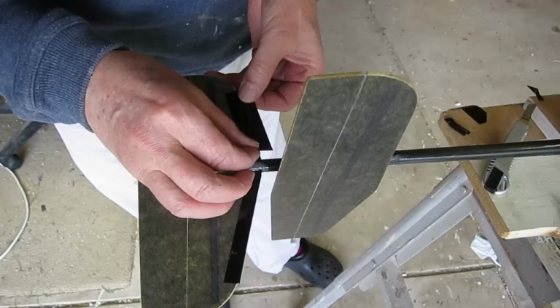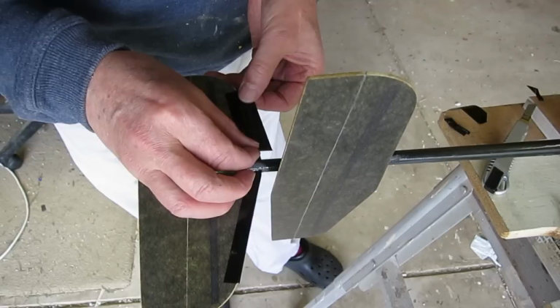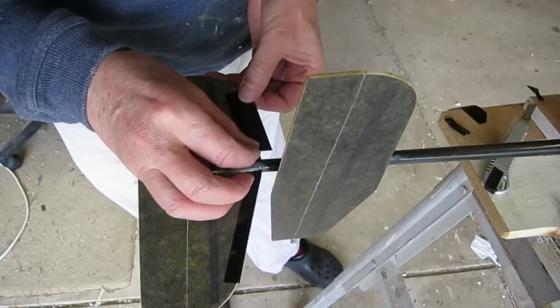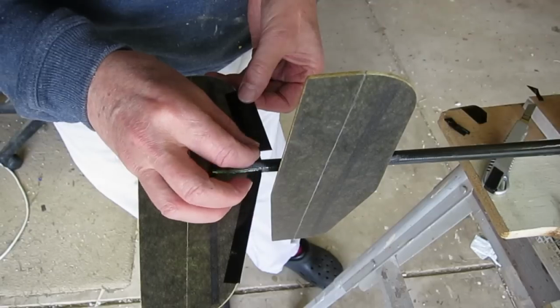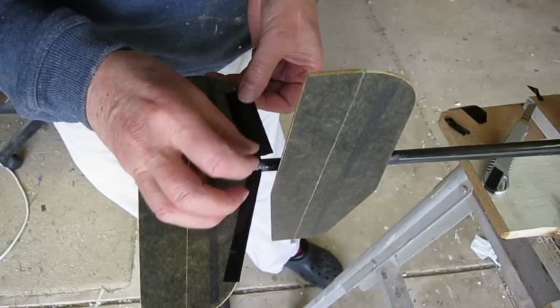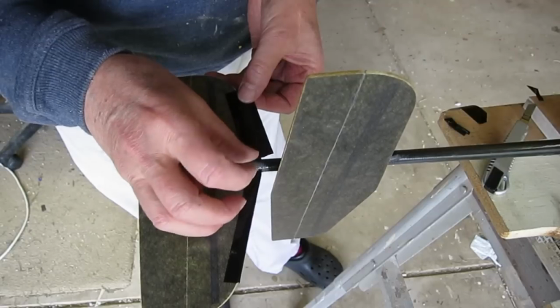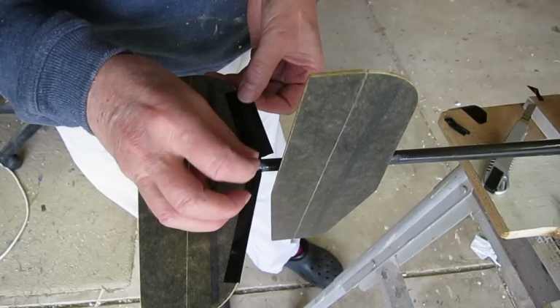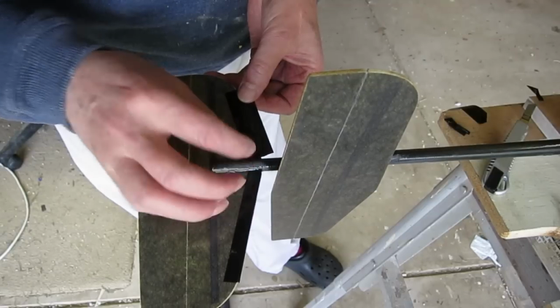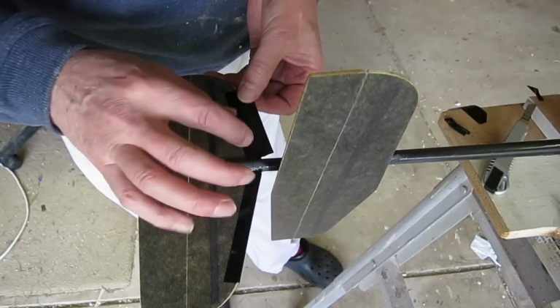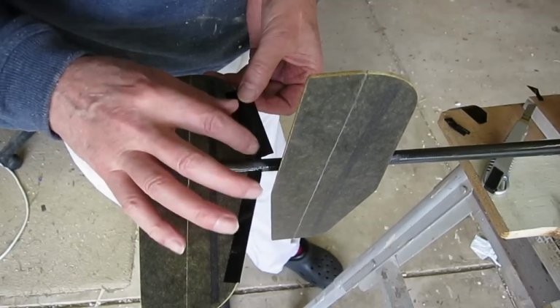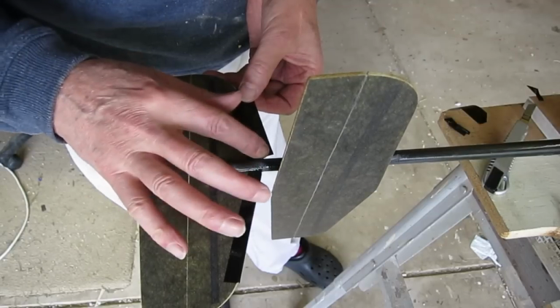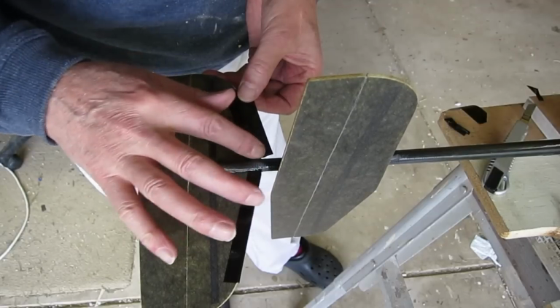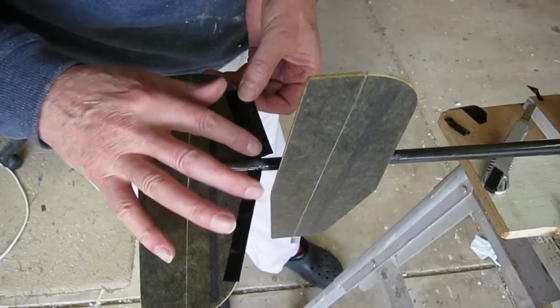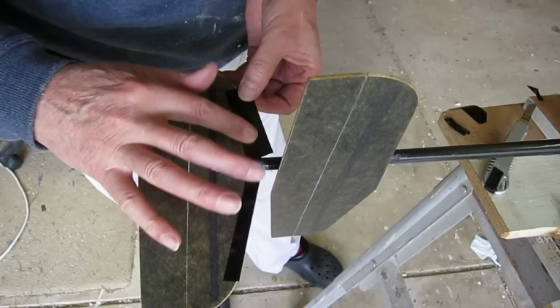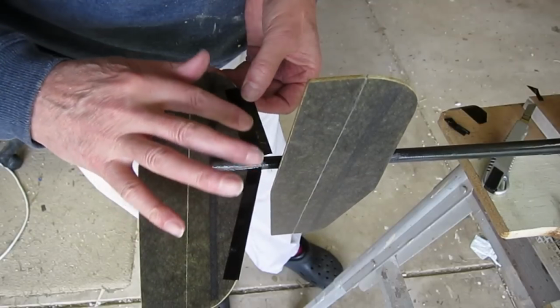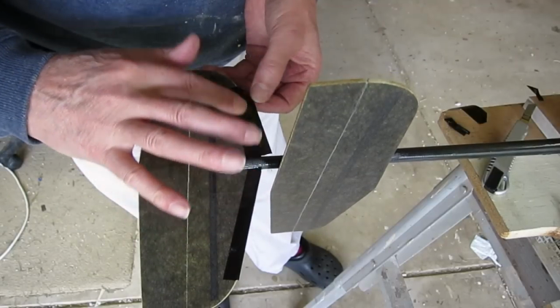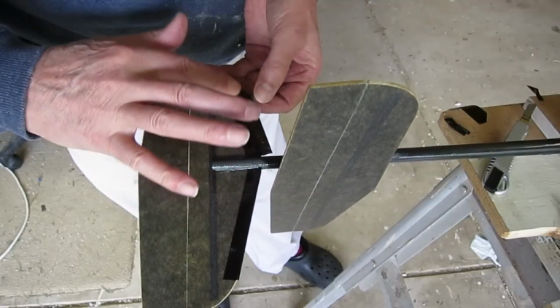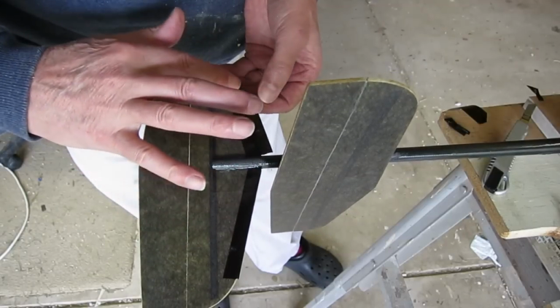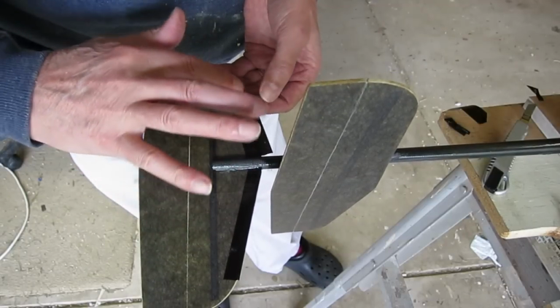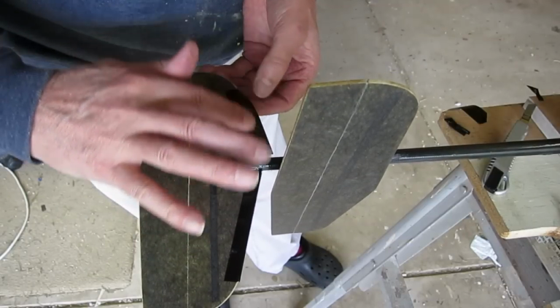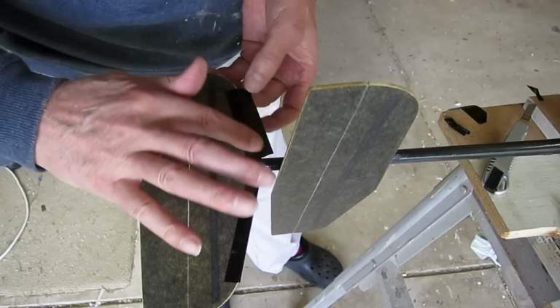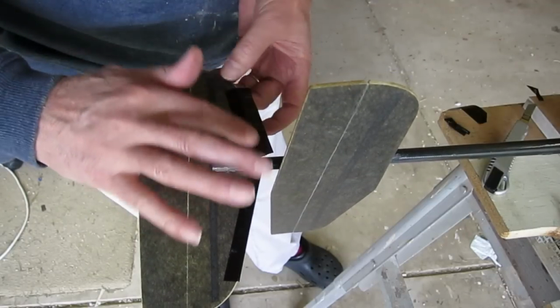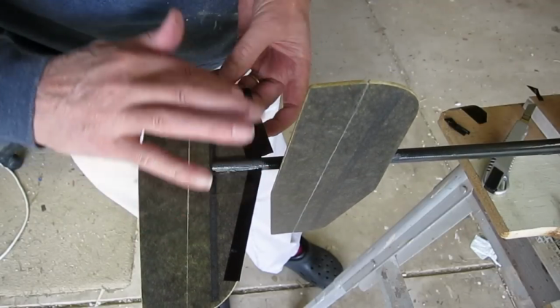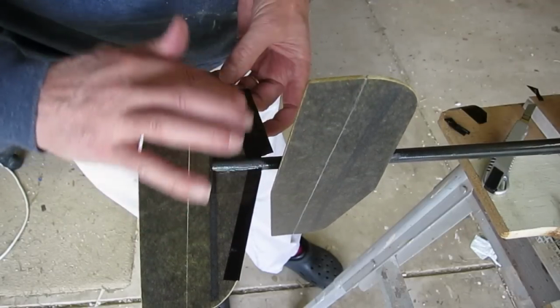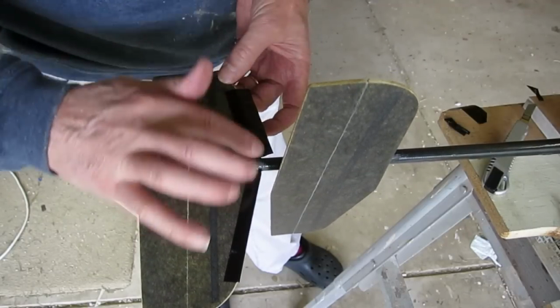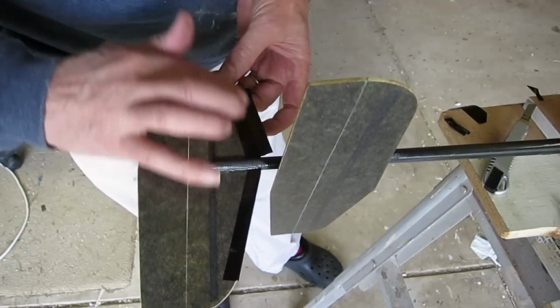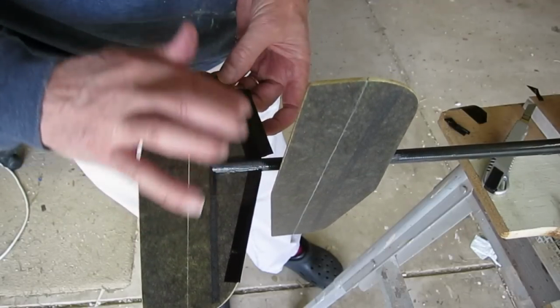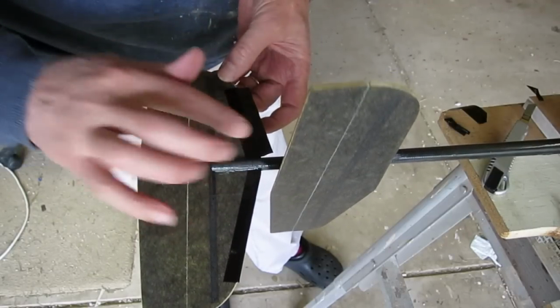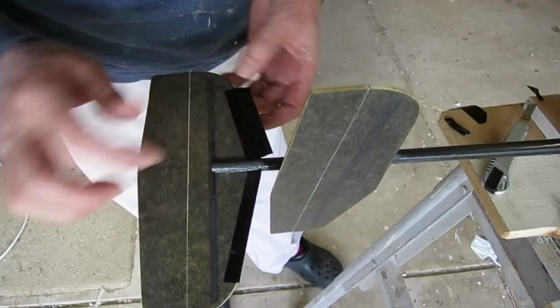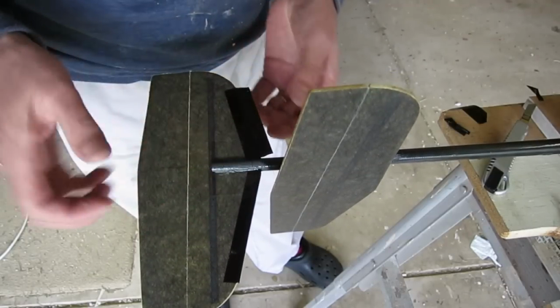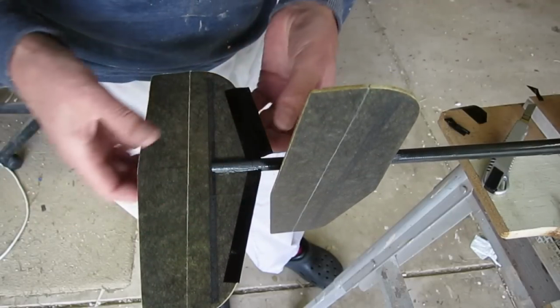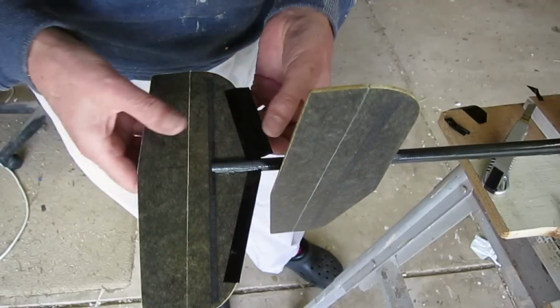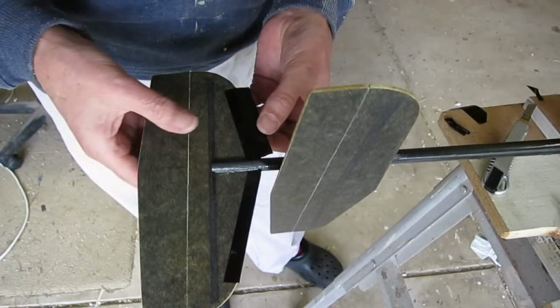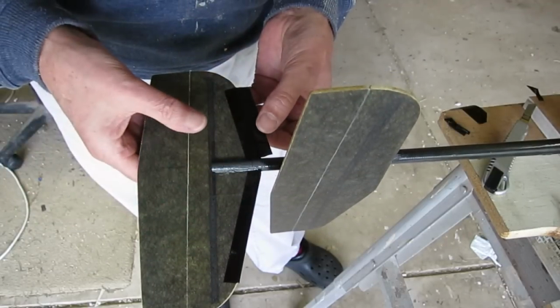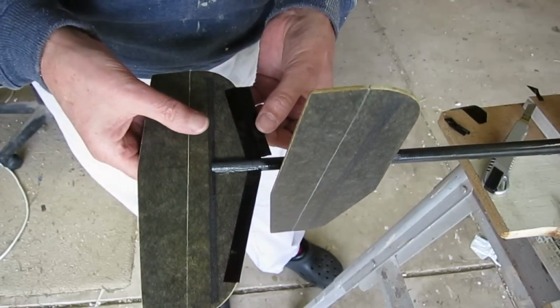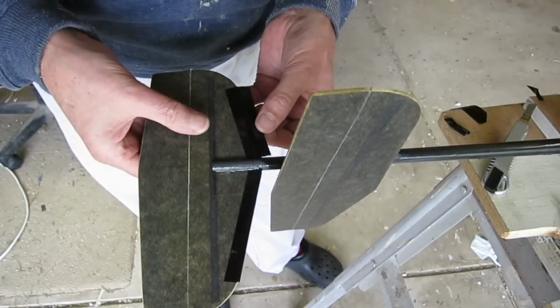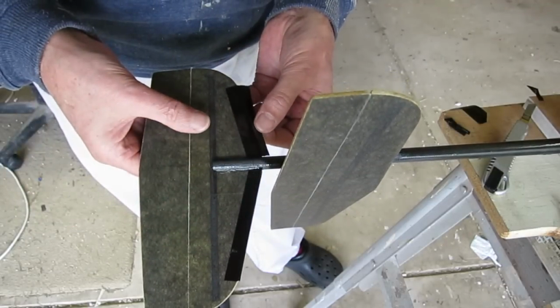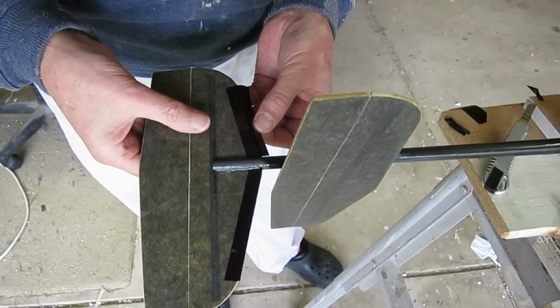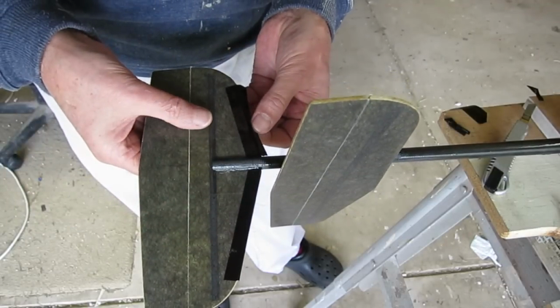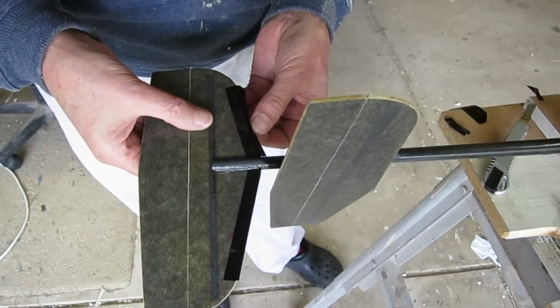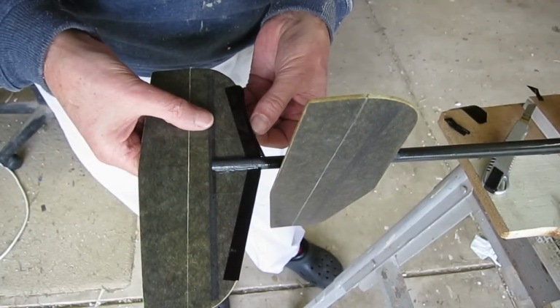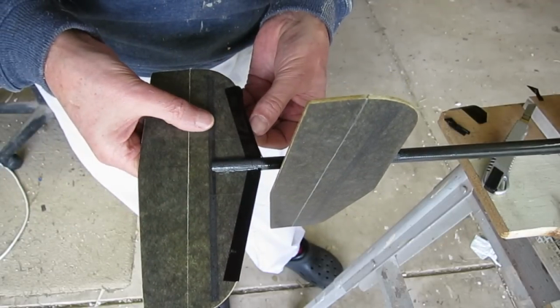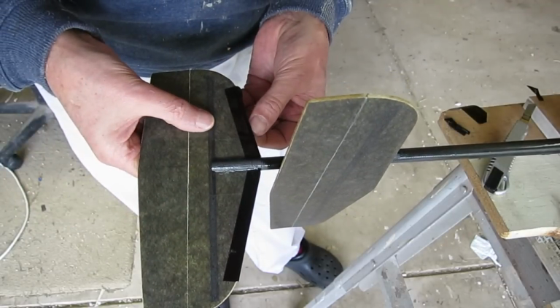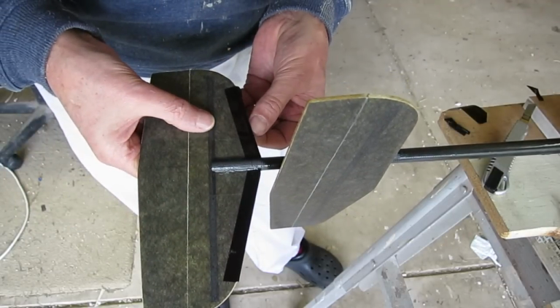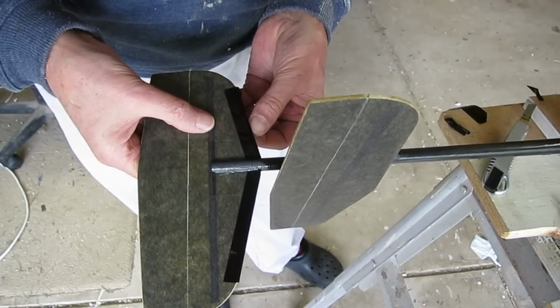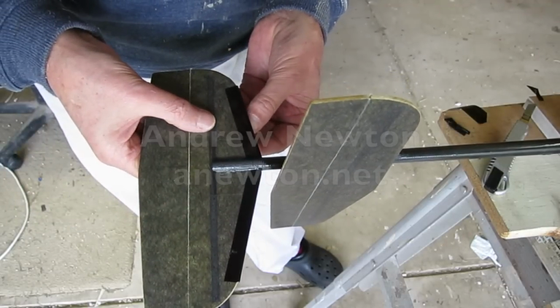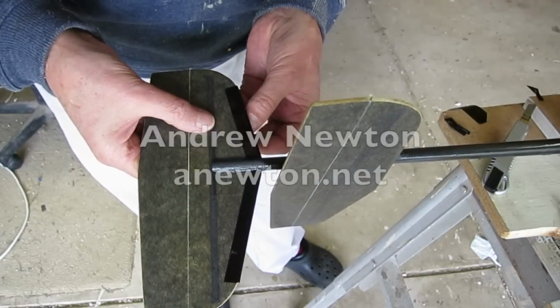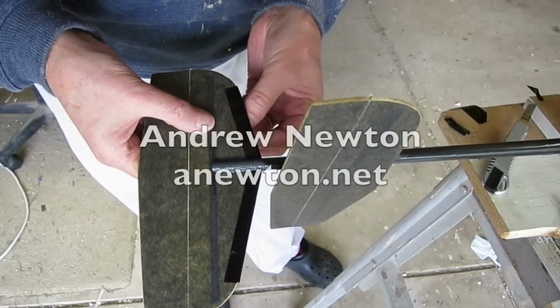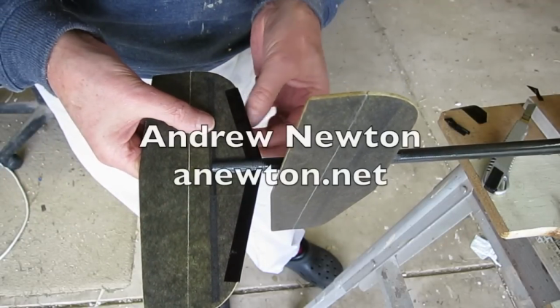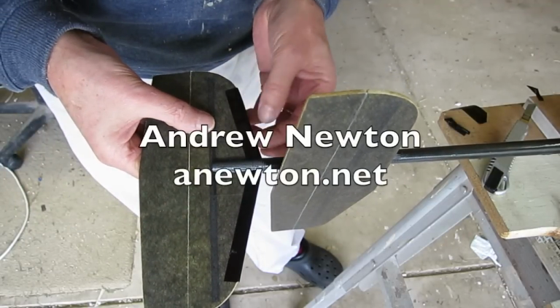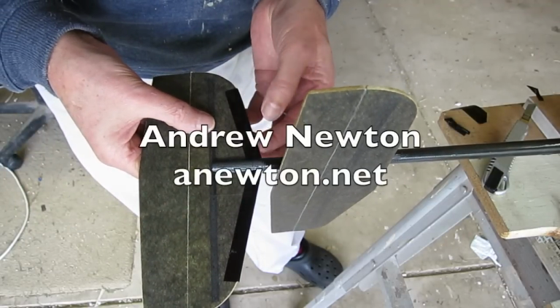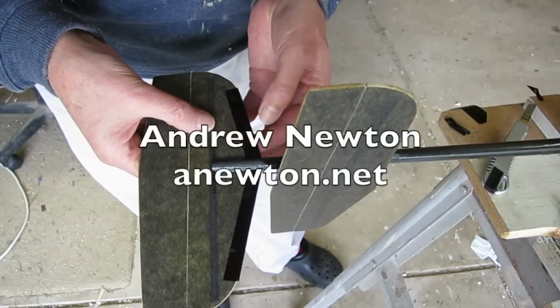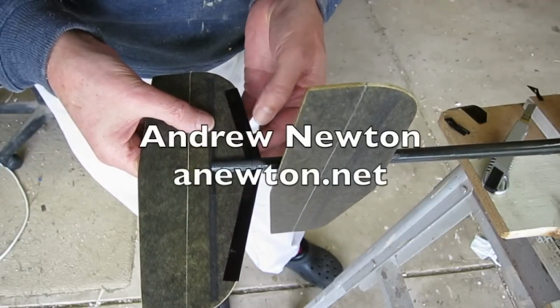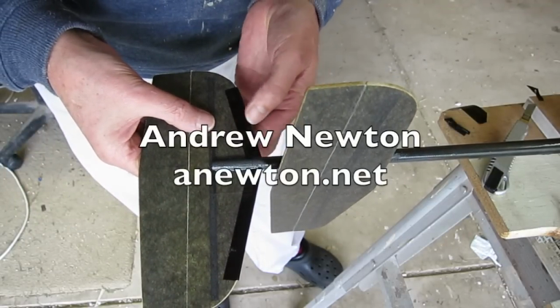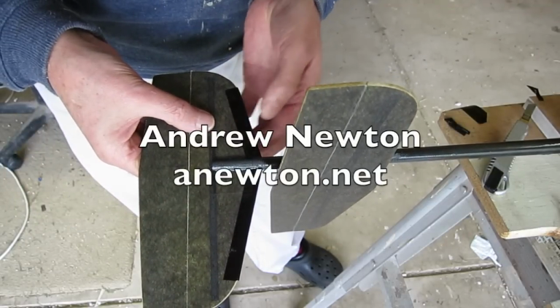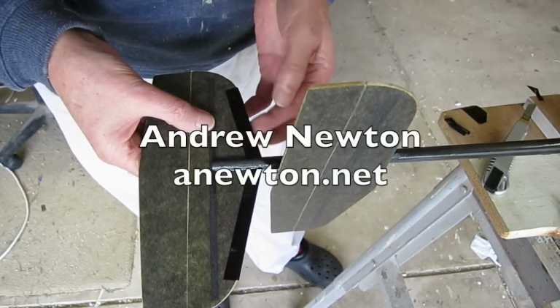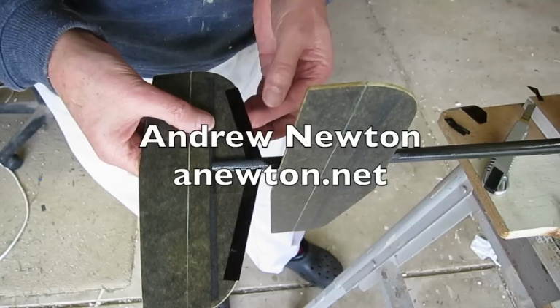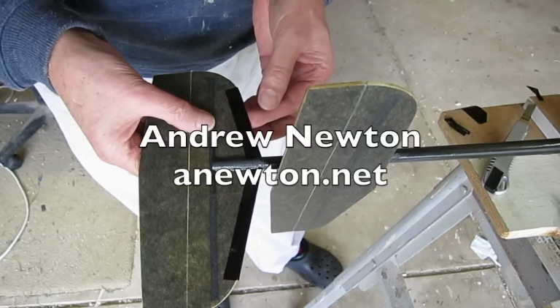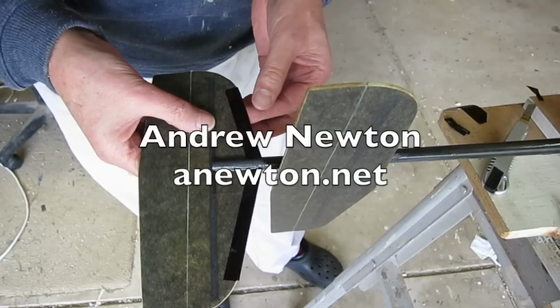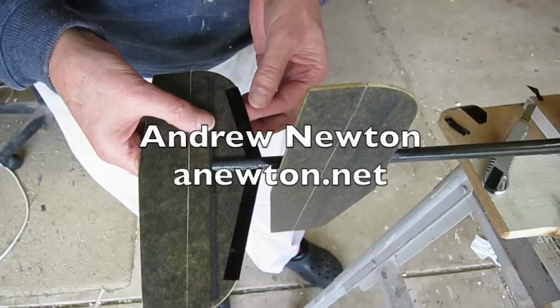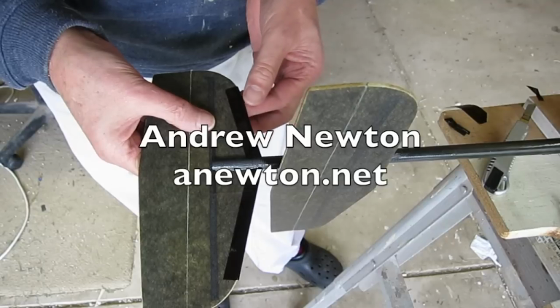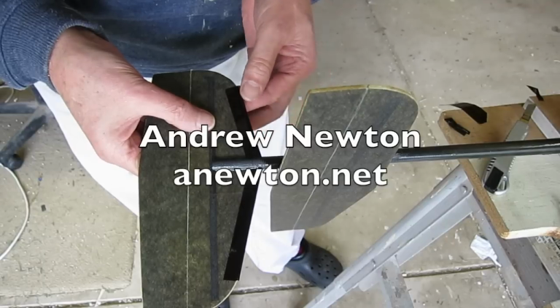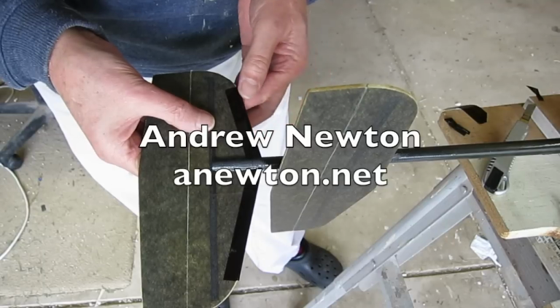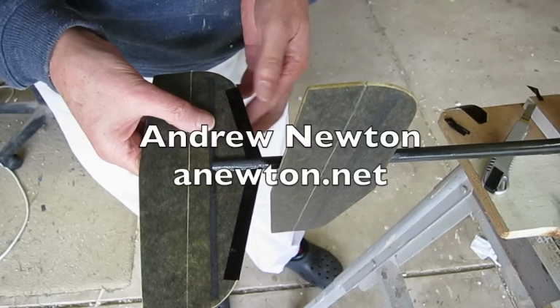The last thing is to protect the leading edges a little bit with some lightweight tape. Thanks to Melbourne for this tip. I'll see you next time.